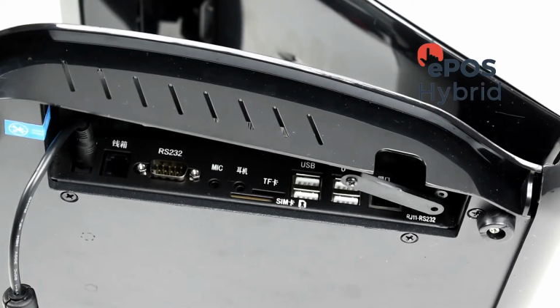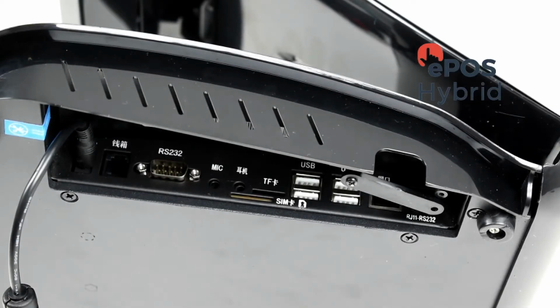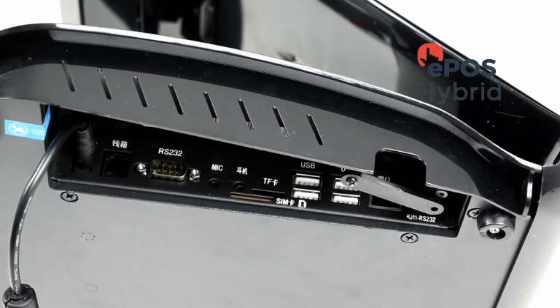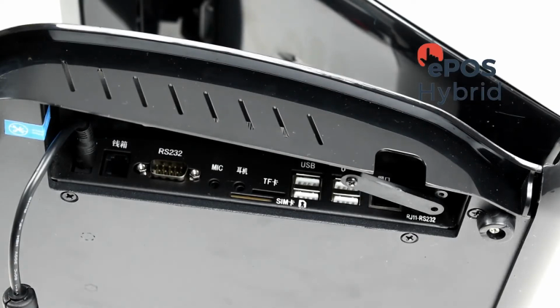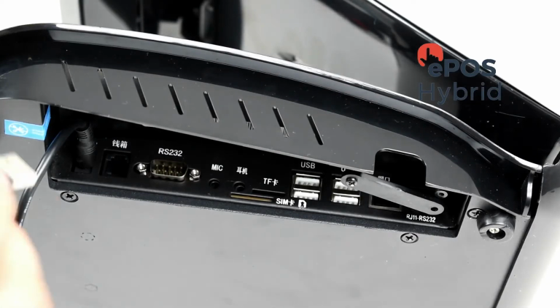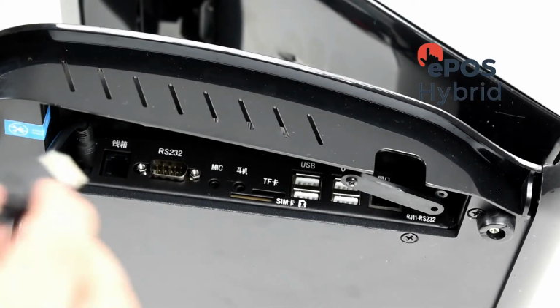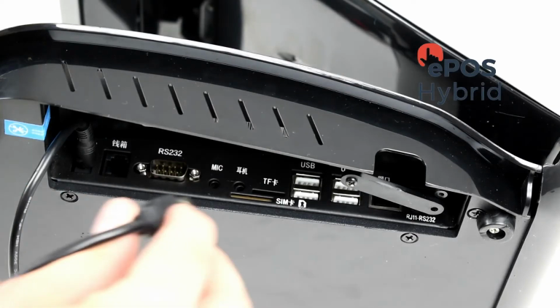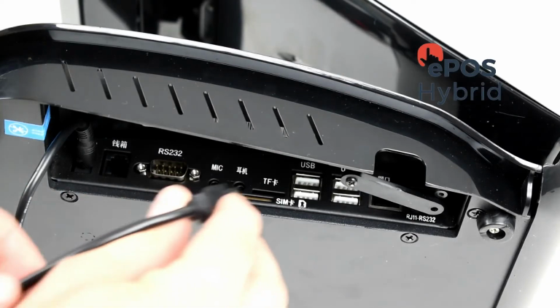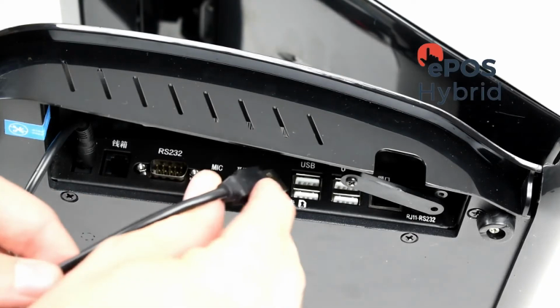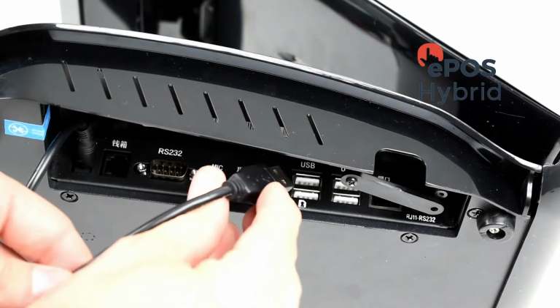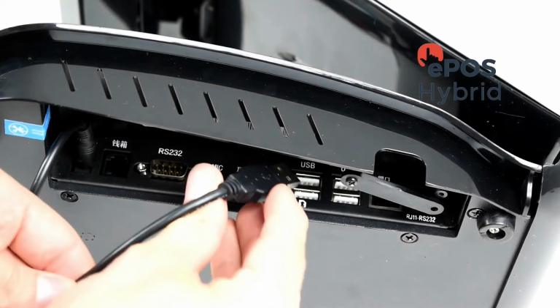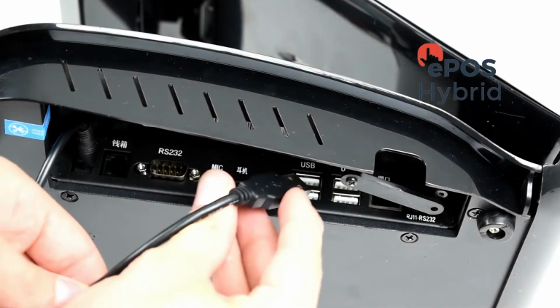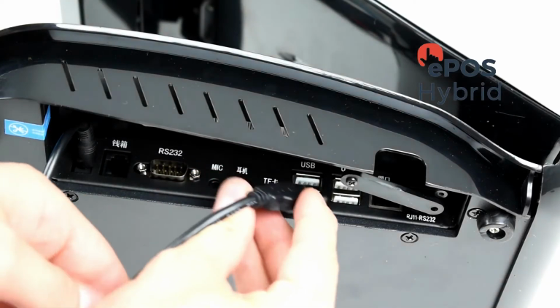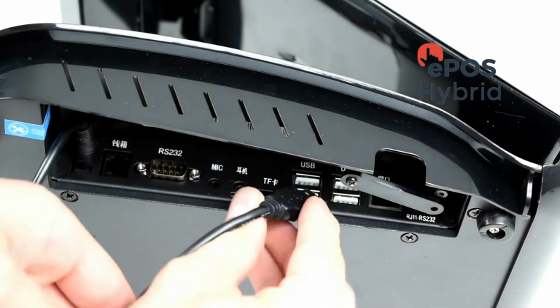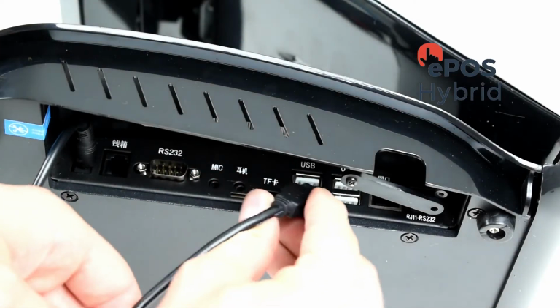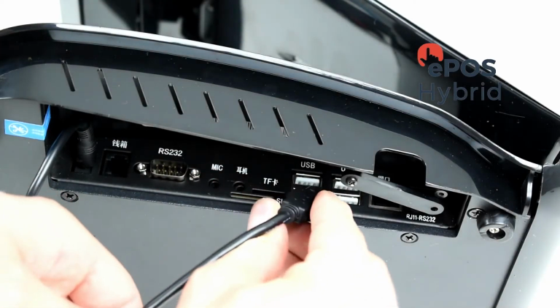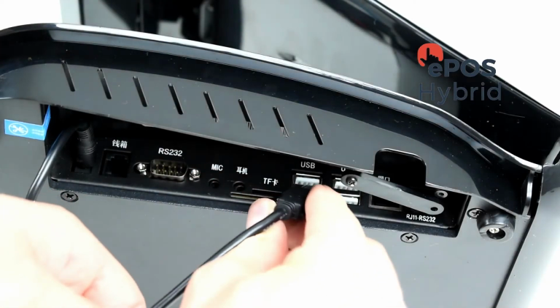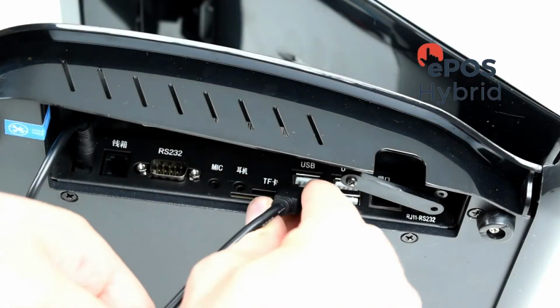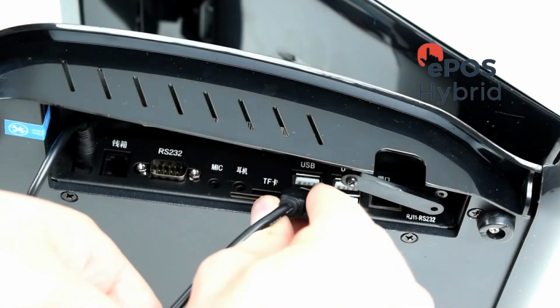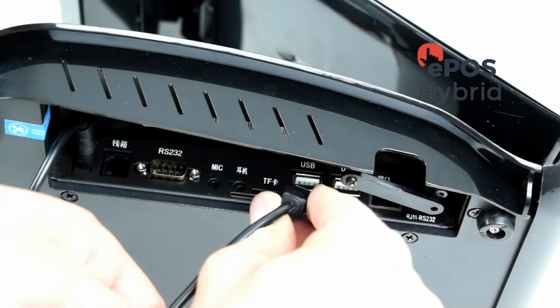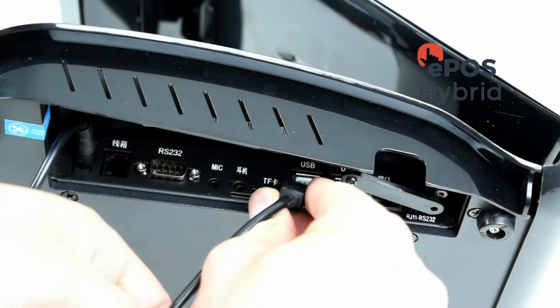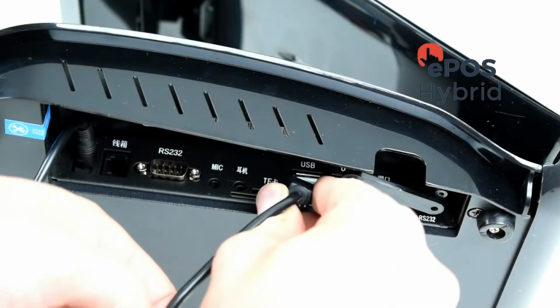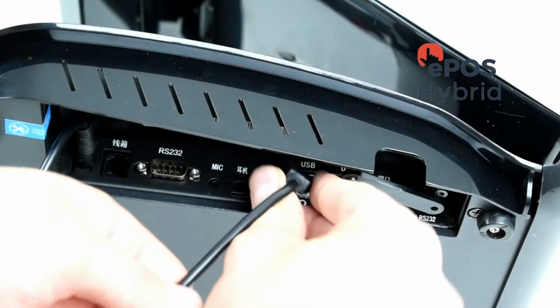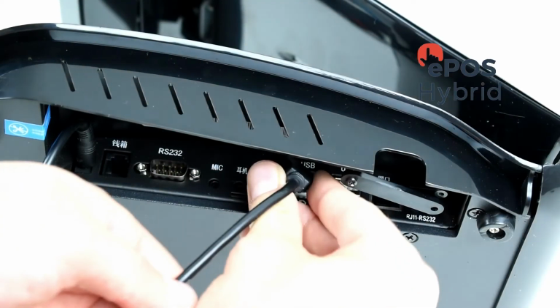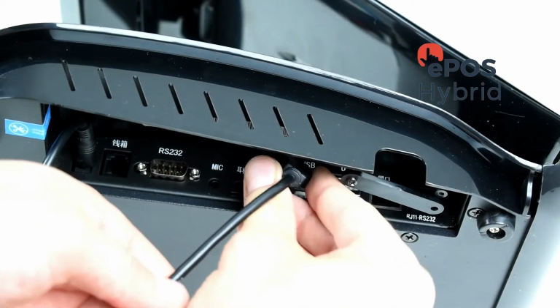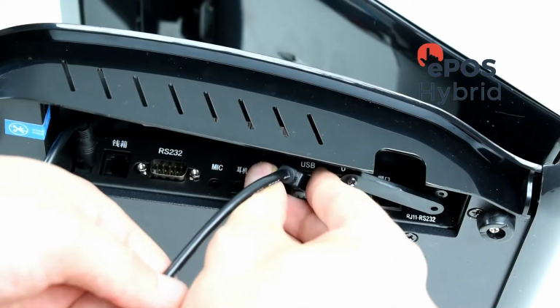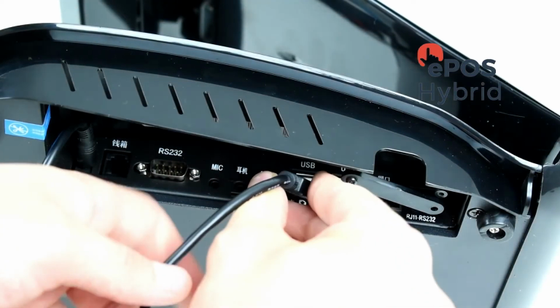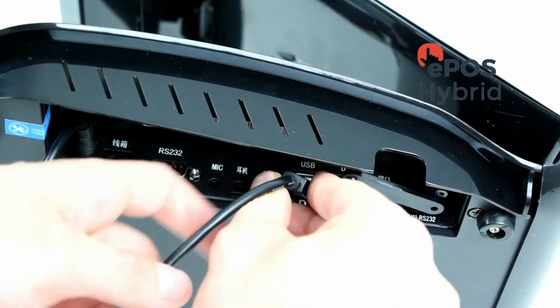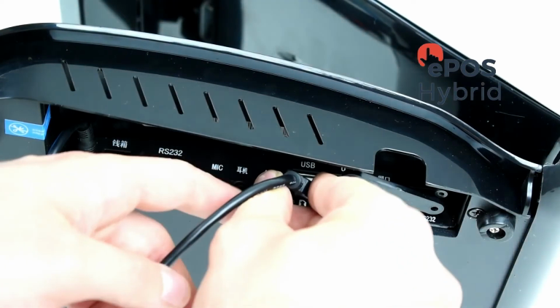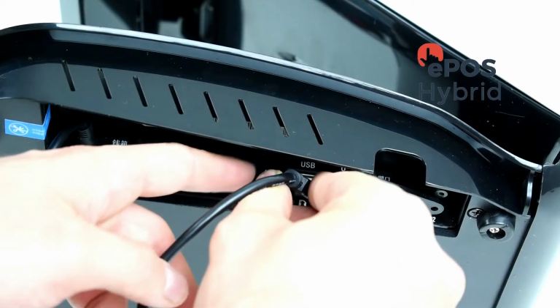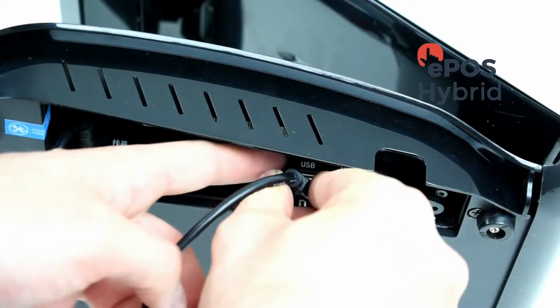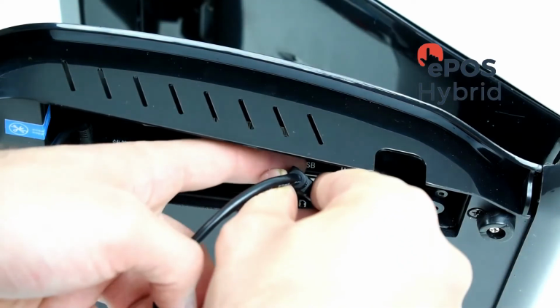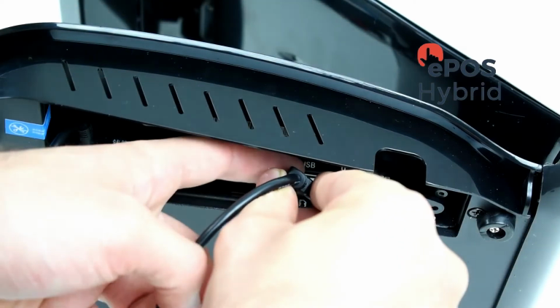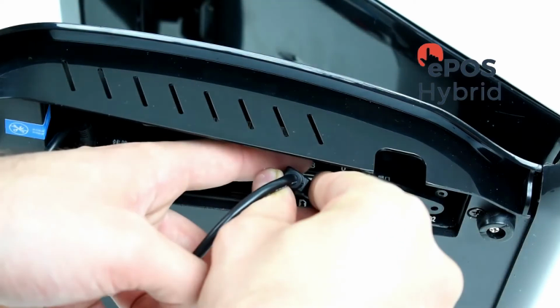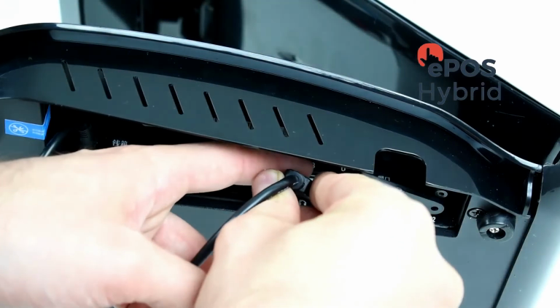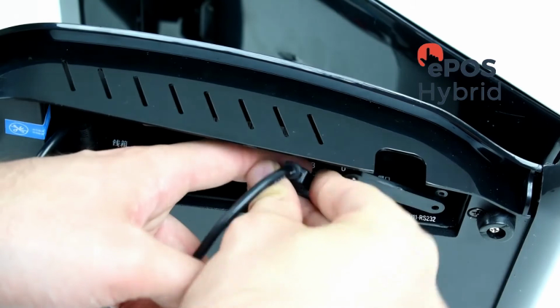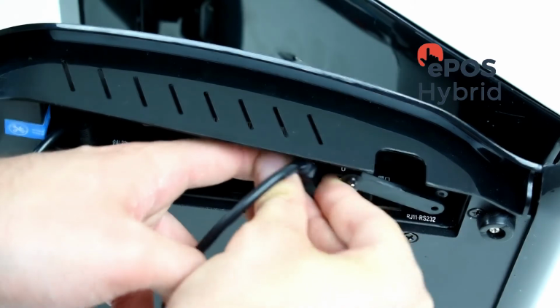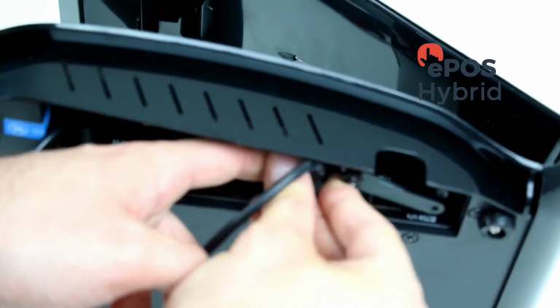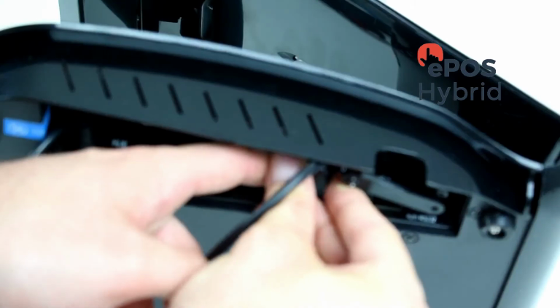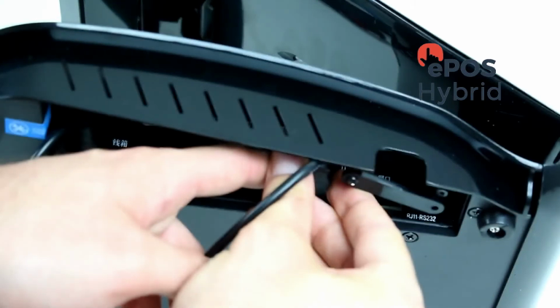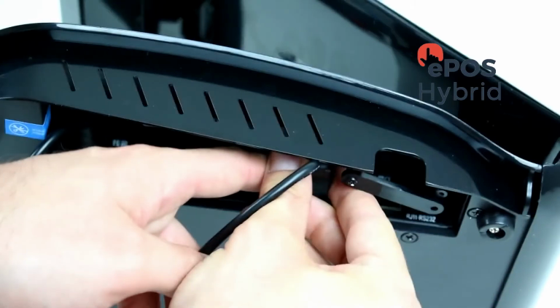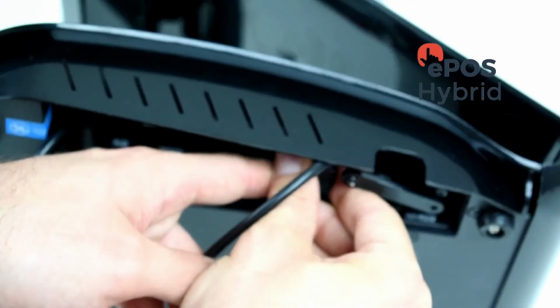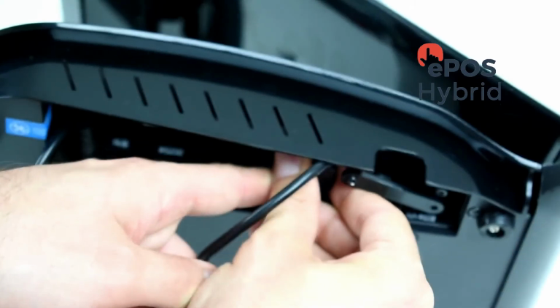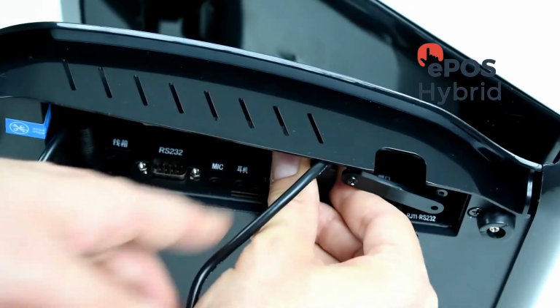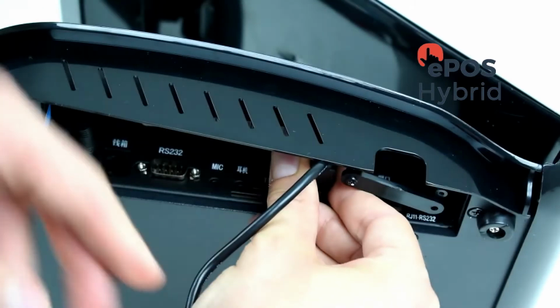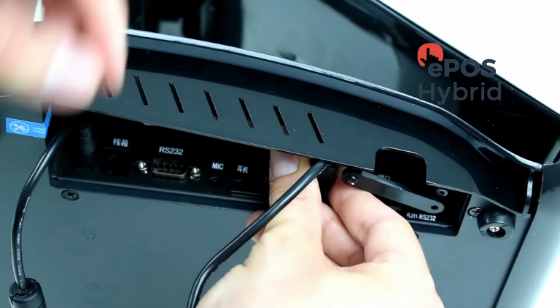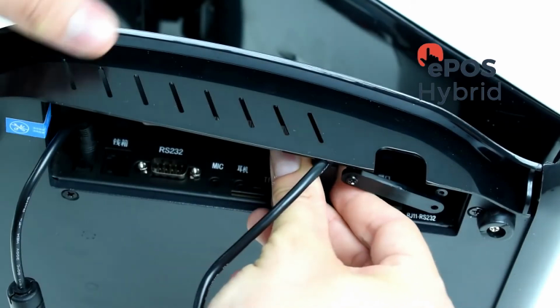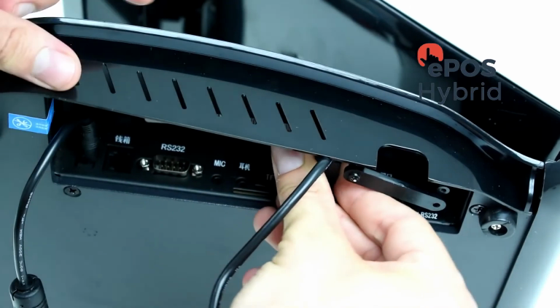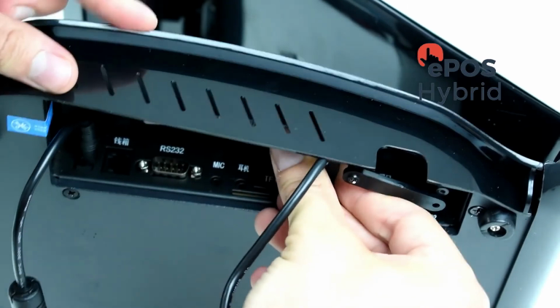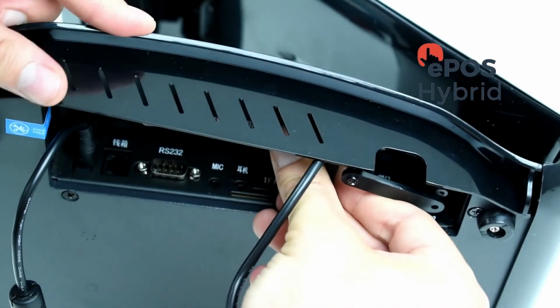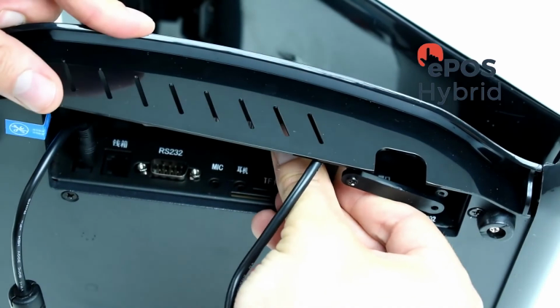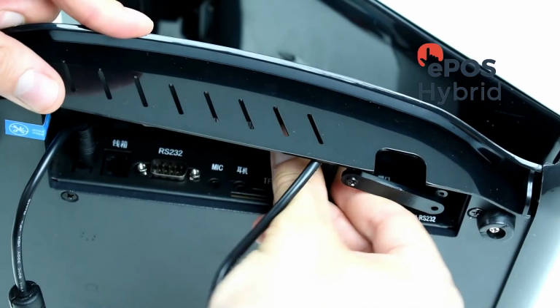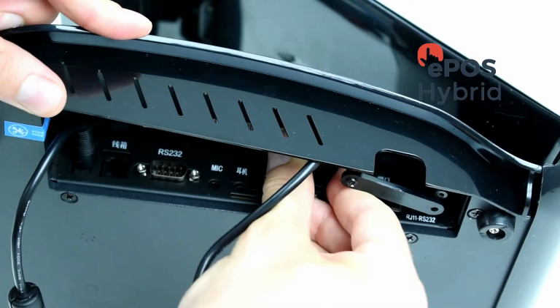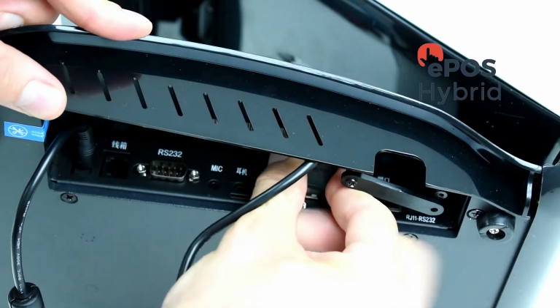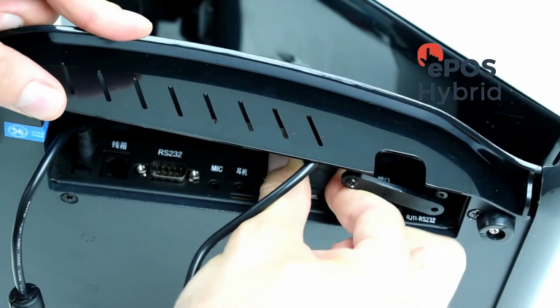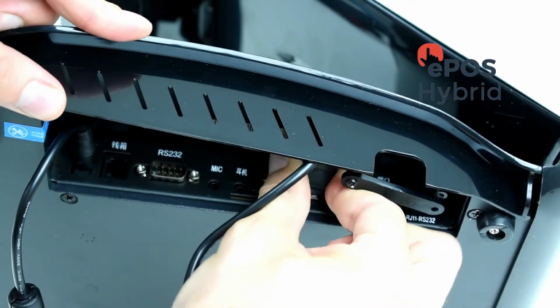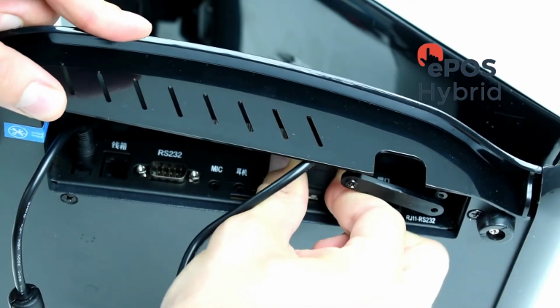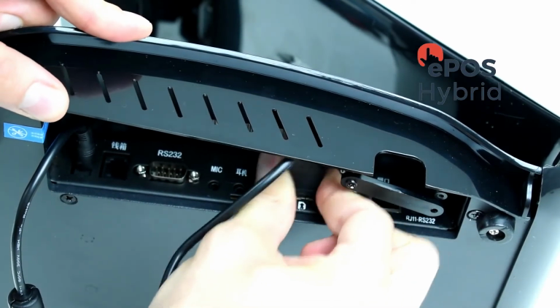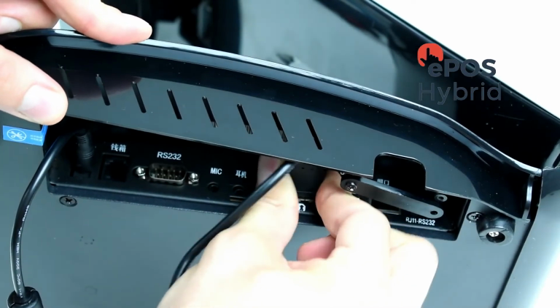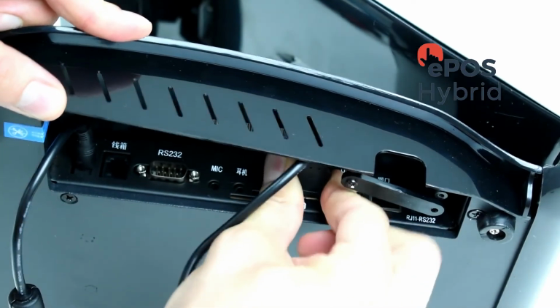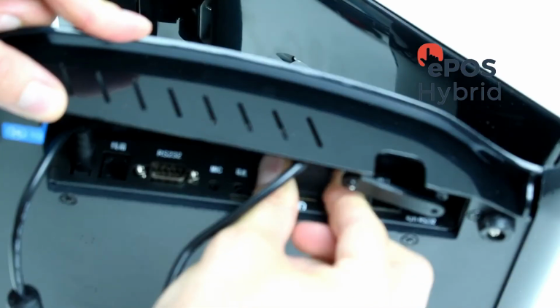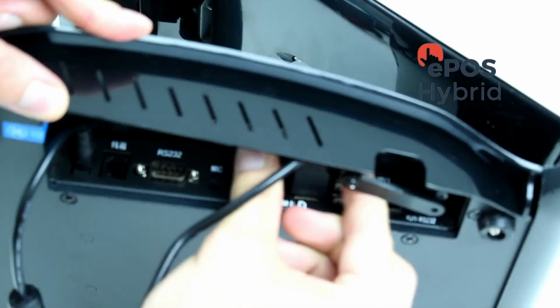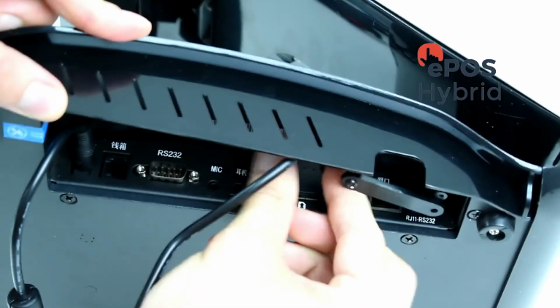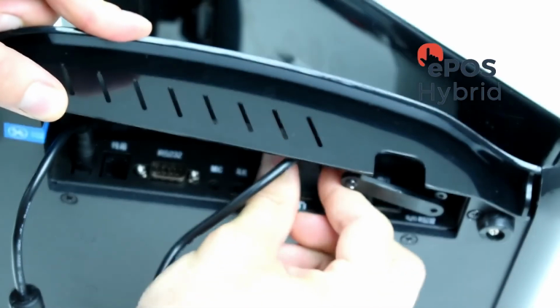Next, take the other end of the USB cable and insert that into the USB socket on the side of the EPOS Pro.